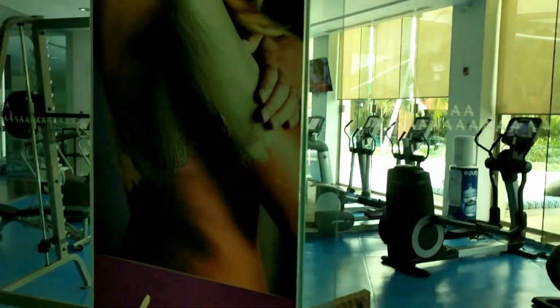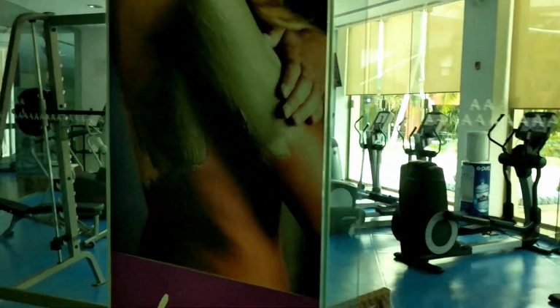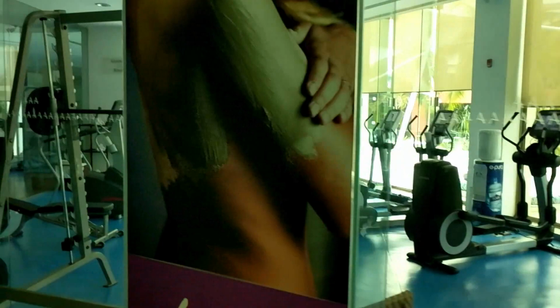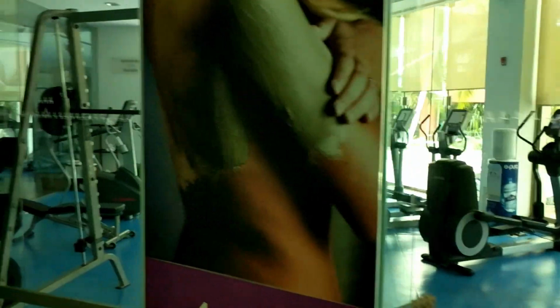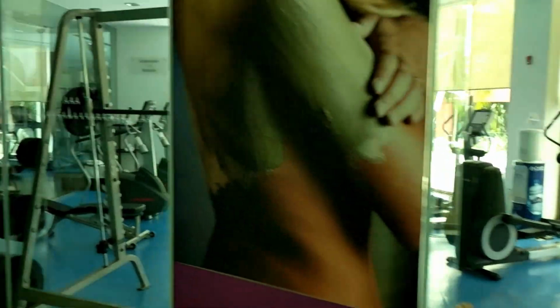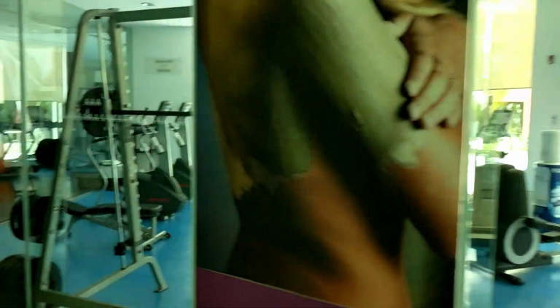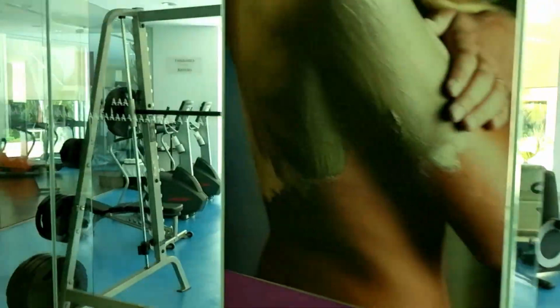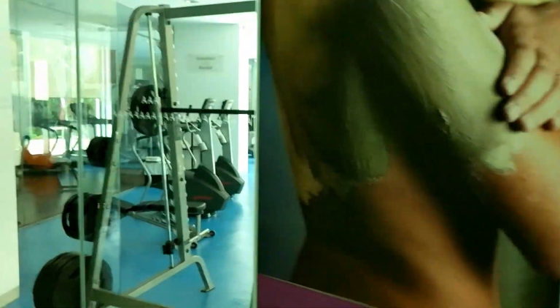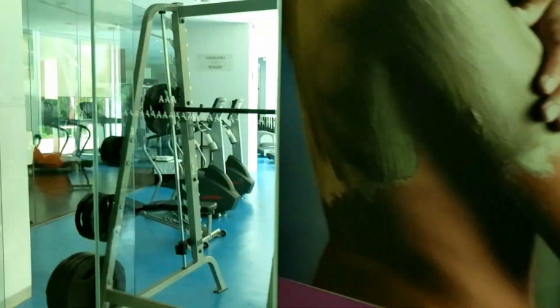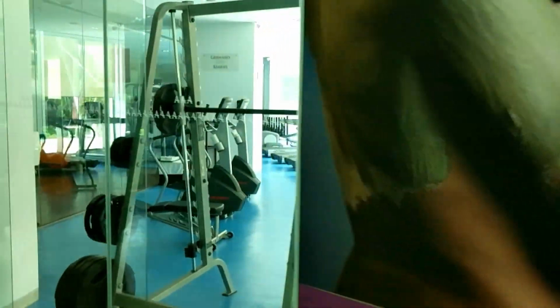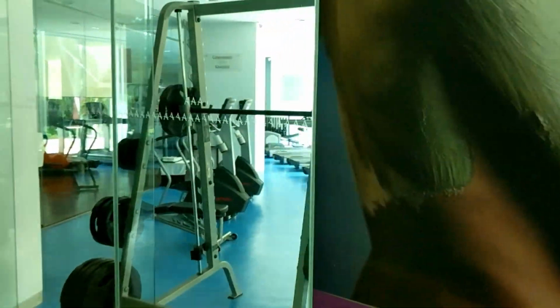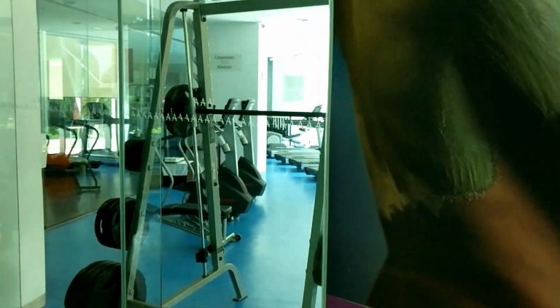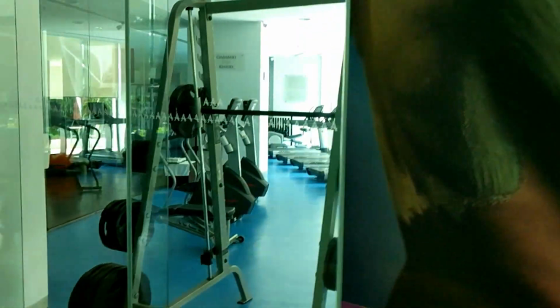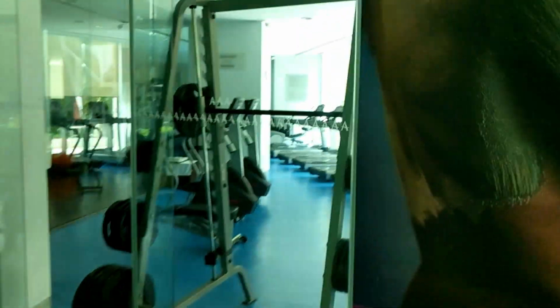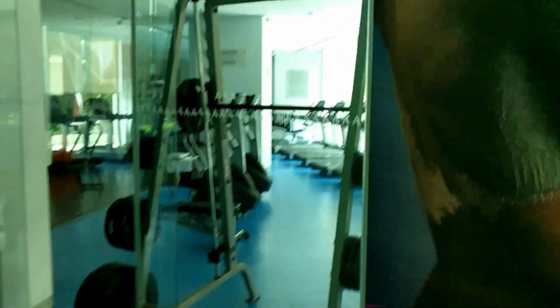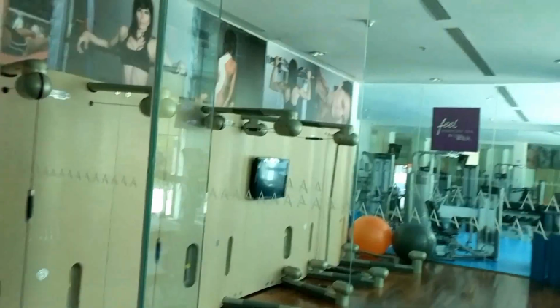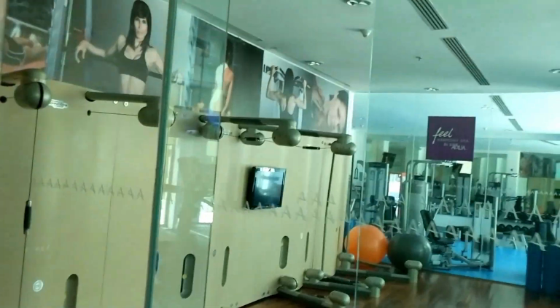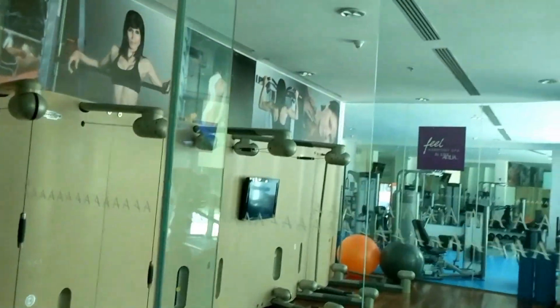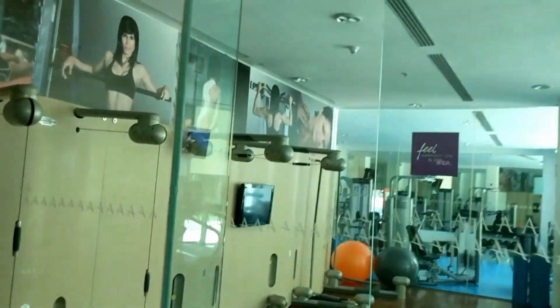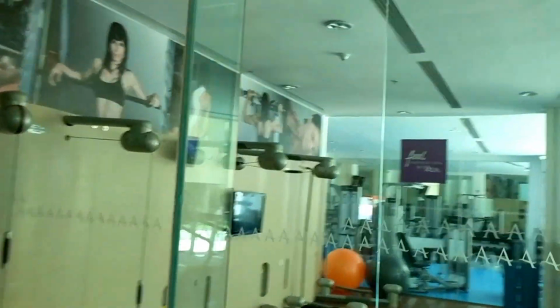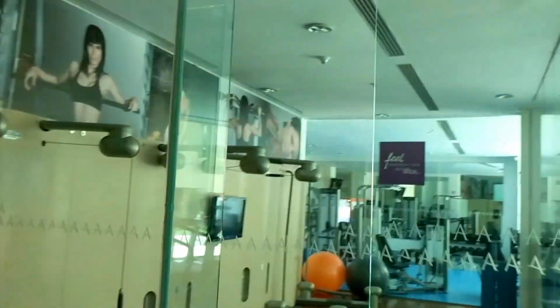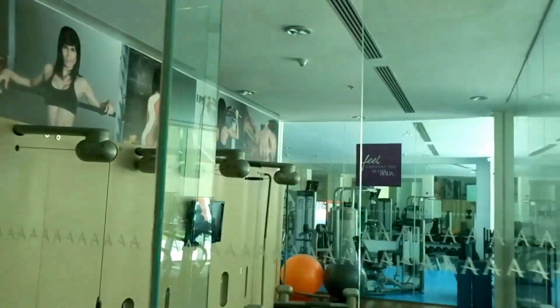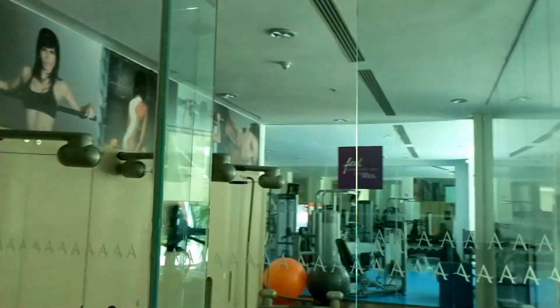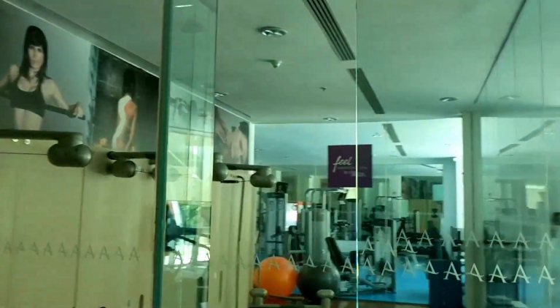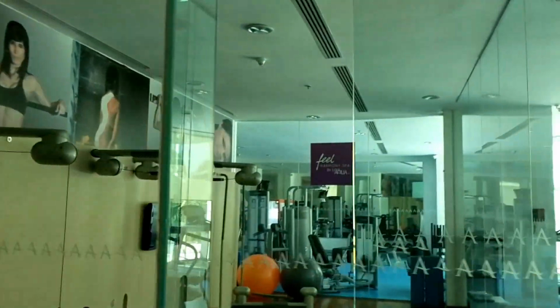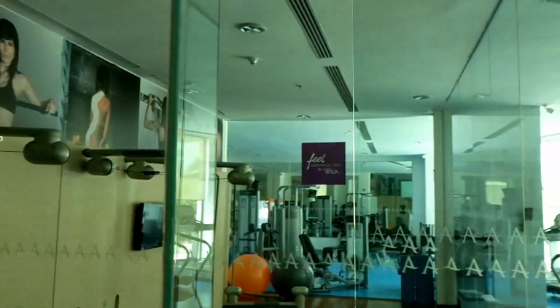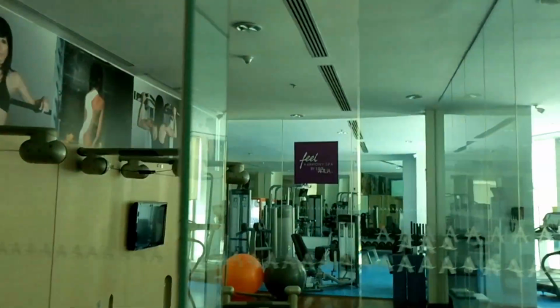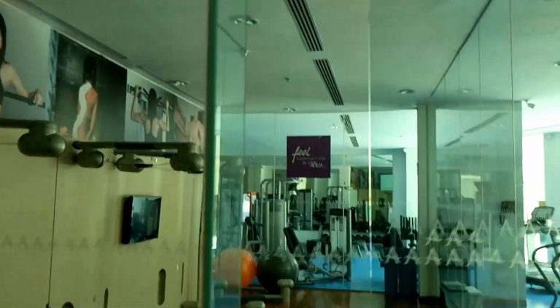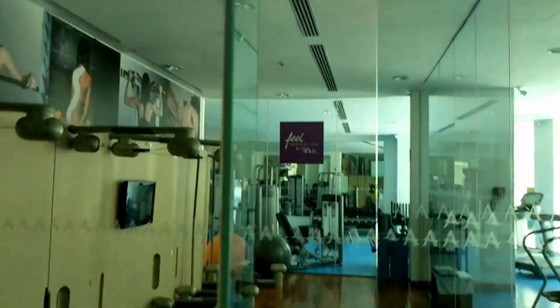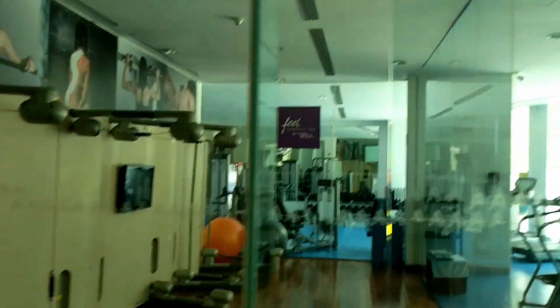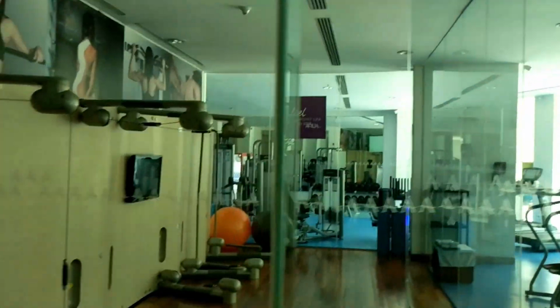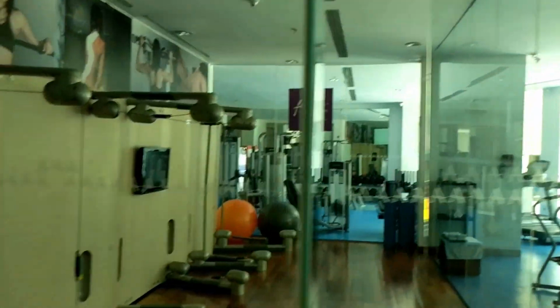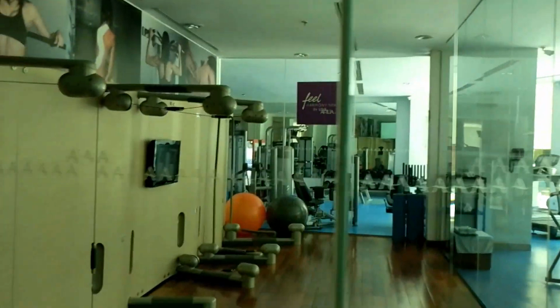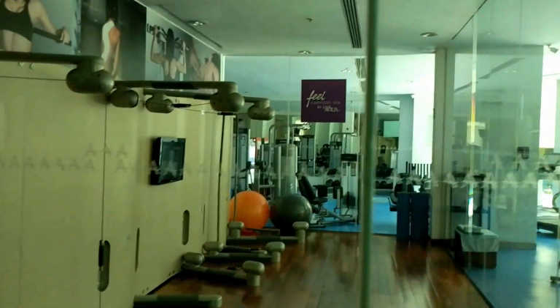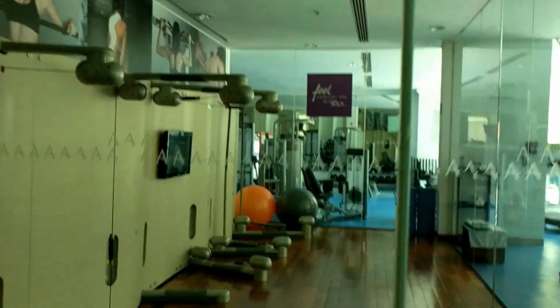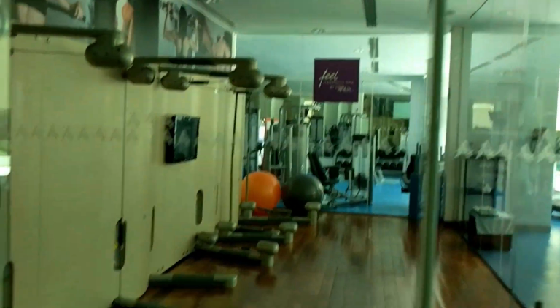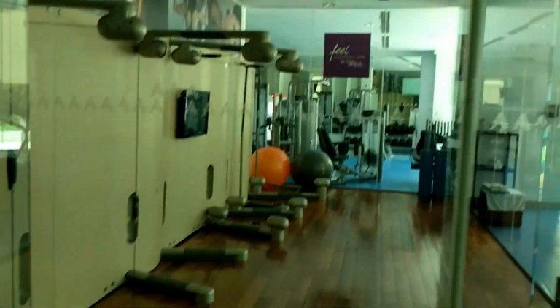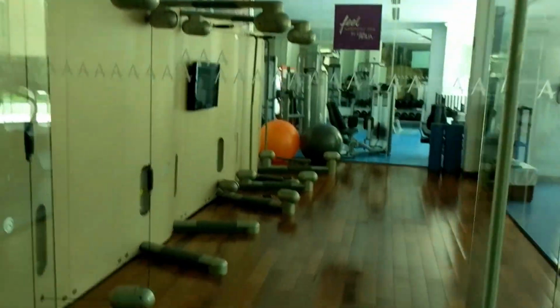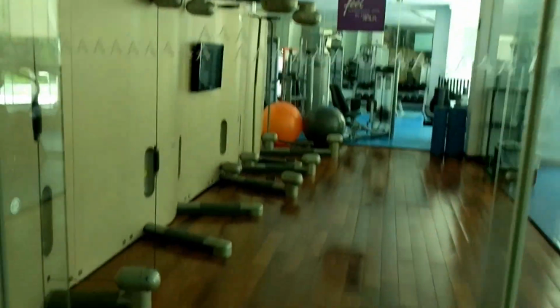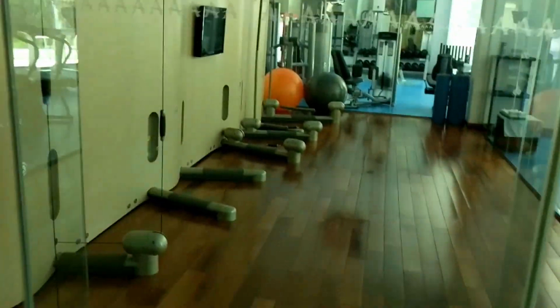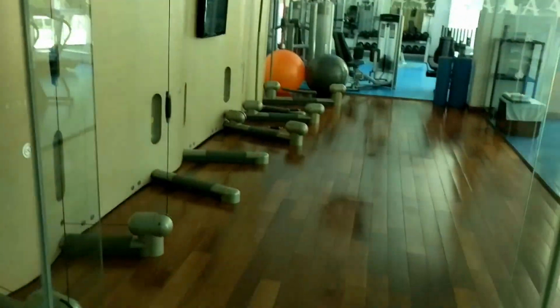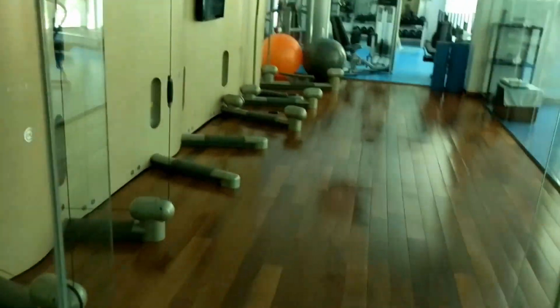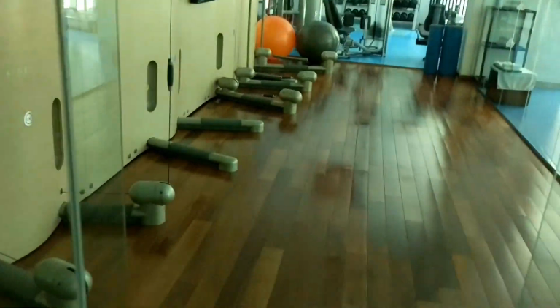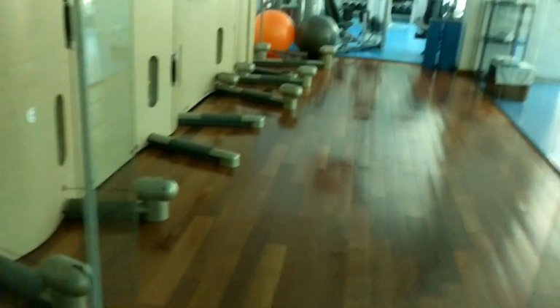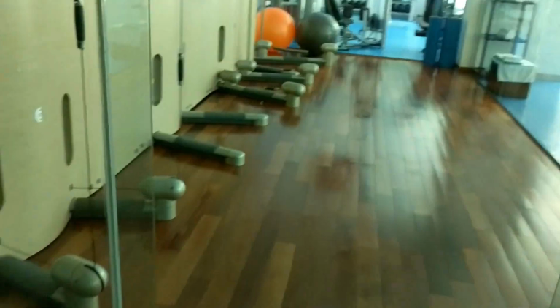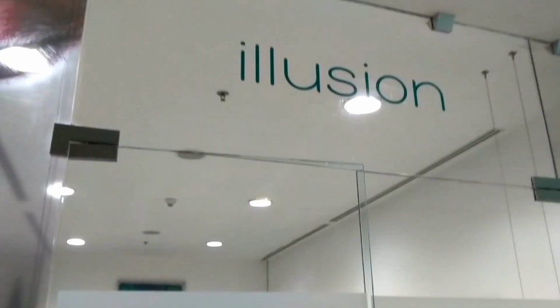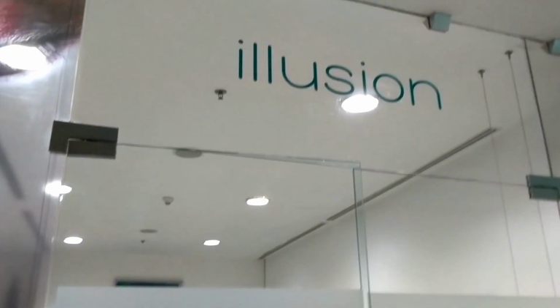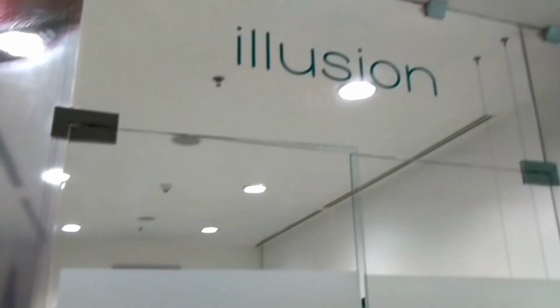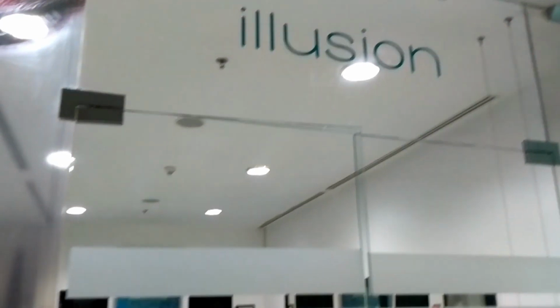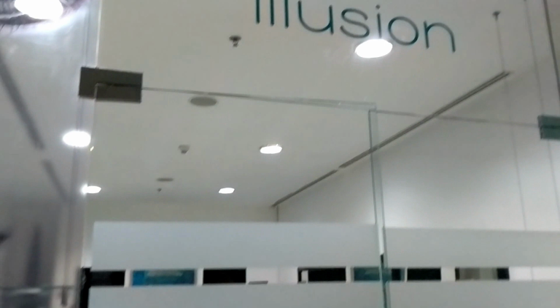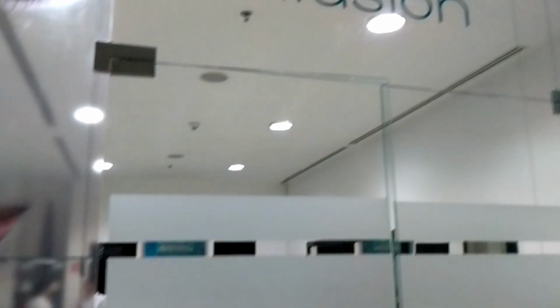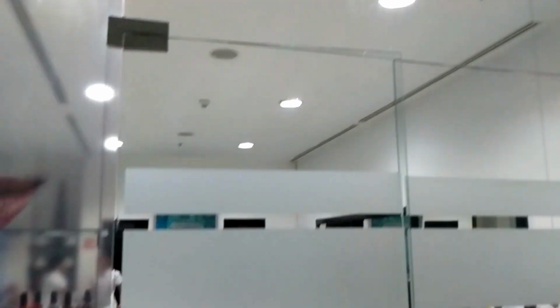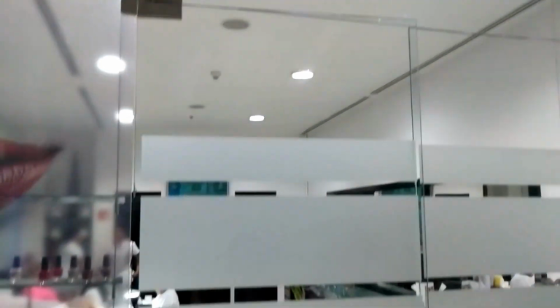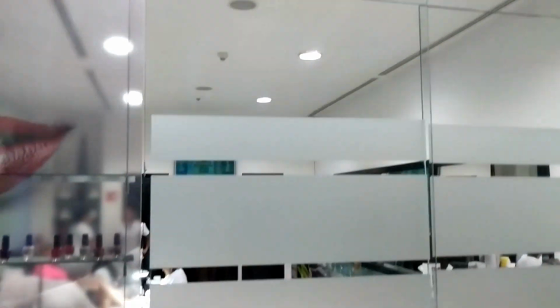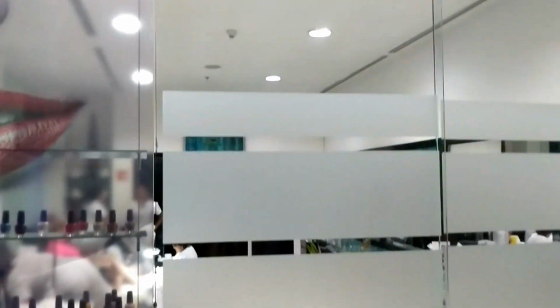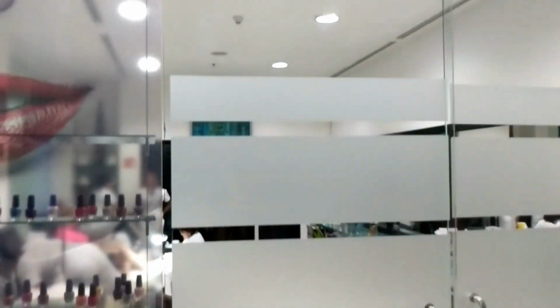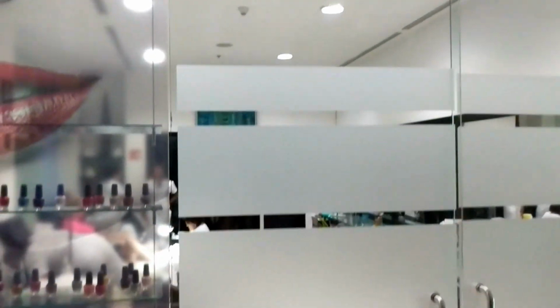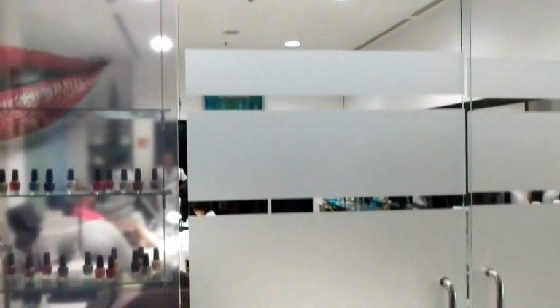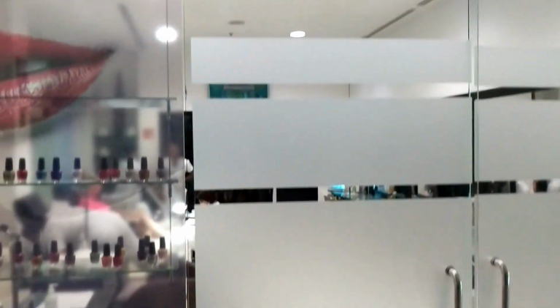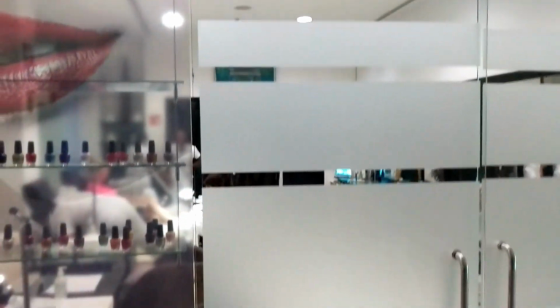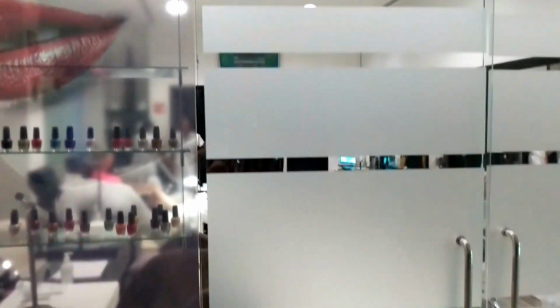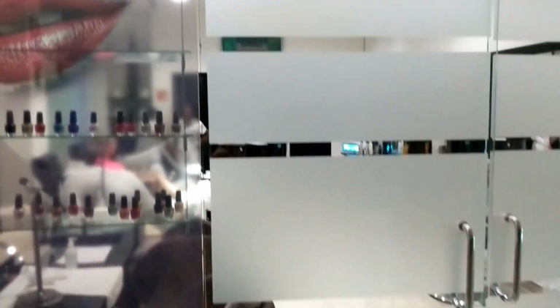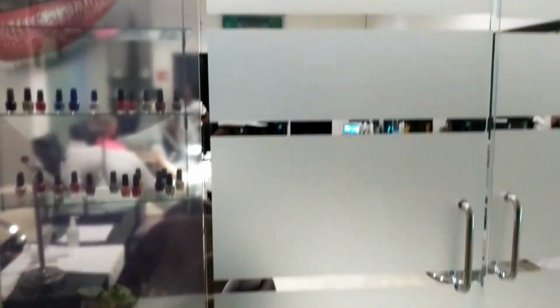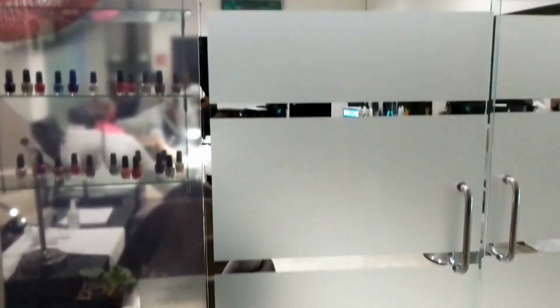There's a fitness room in case you want to stay in shape while you're on vacation, and then a nail salon.